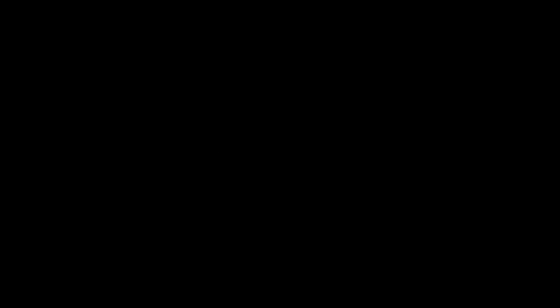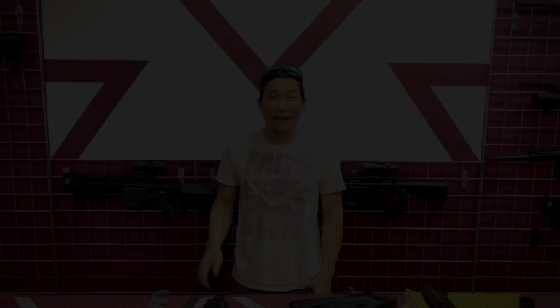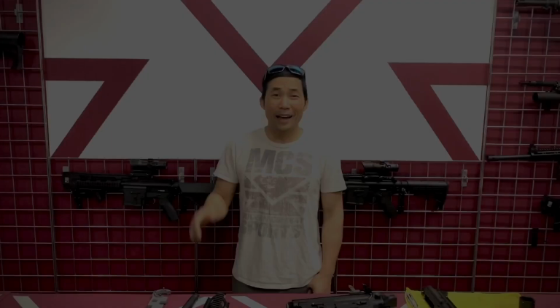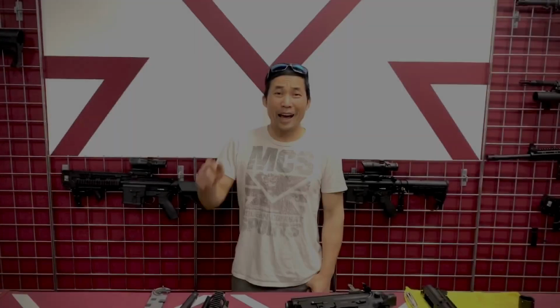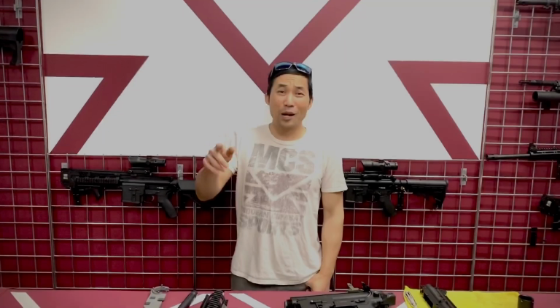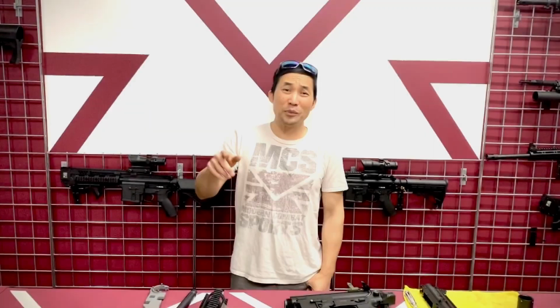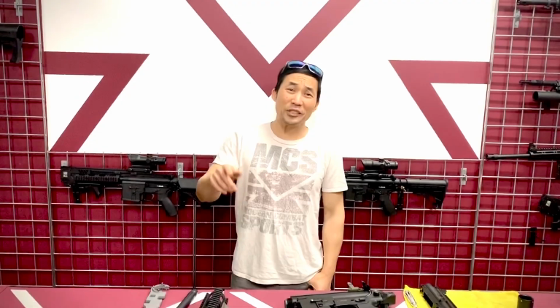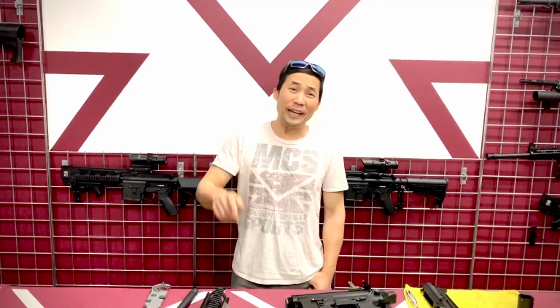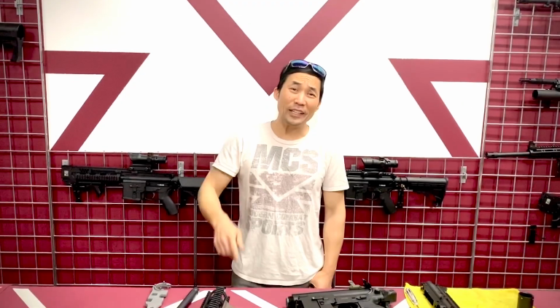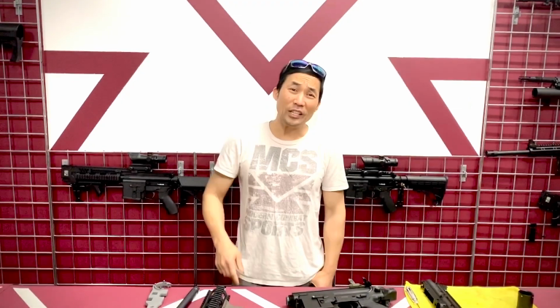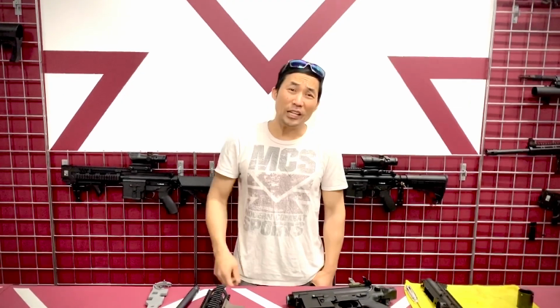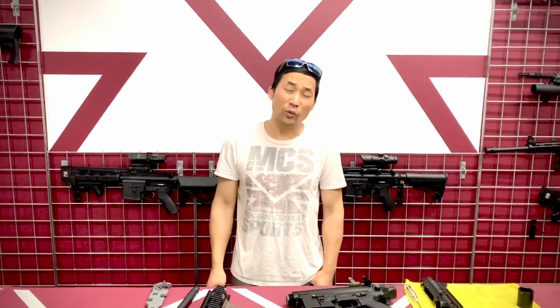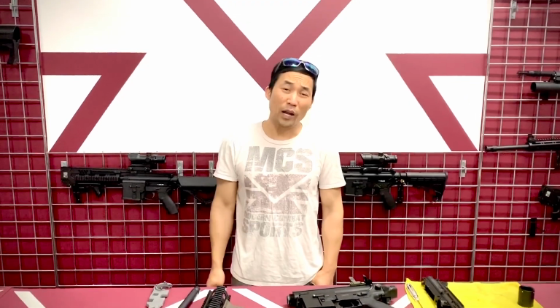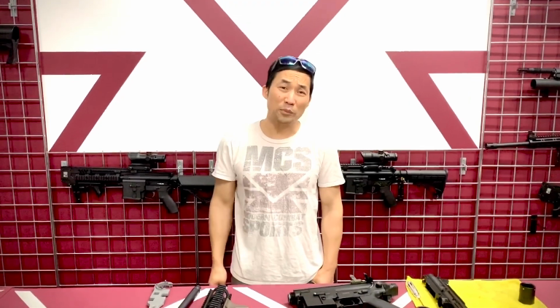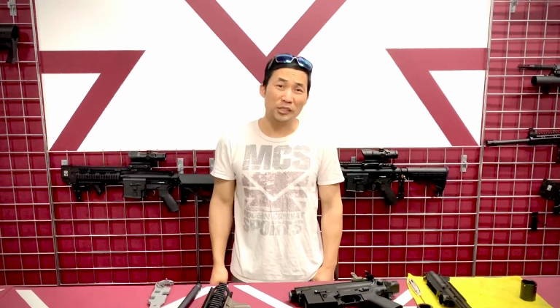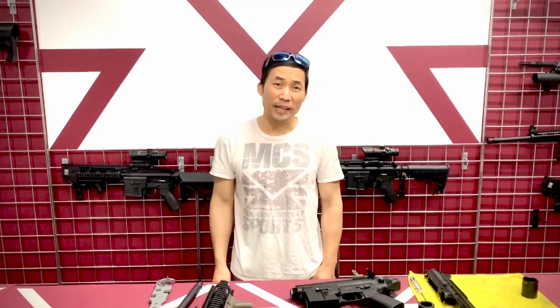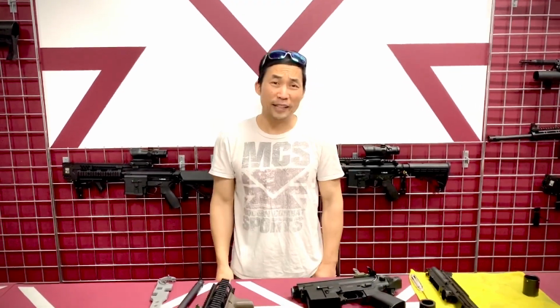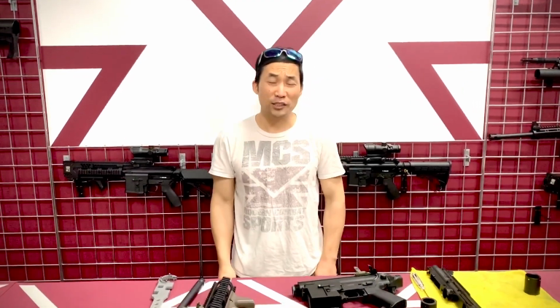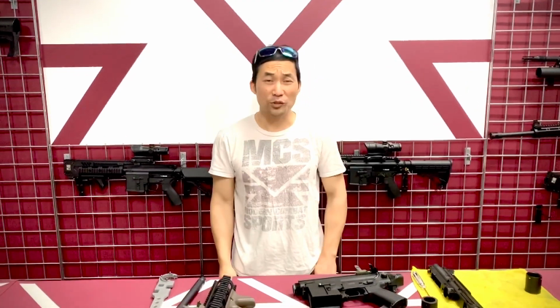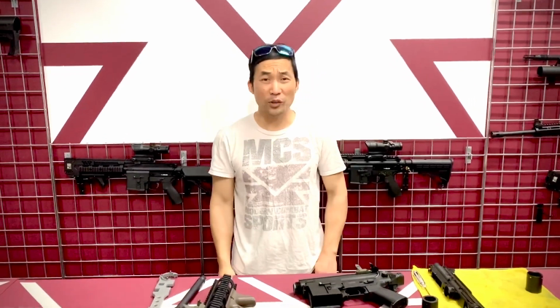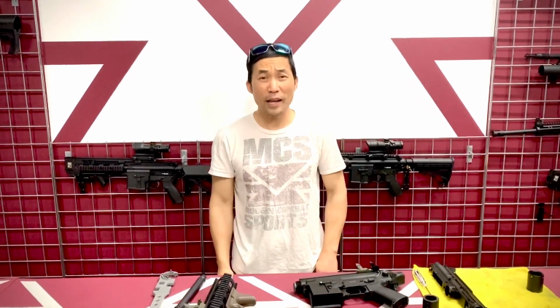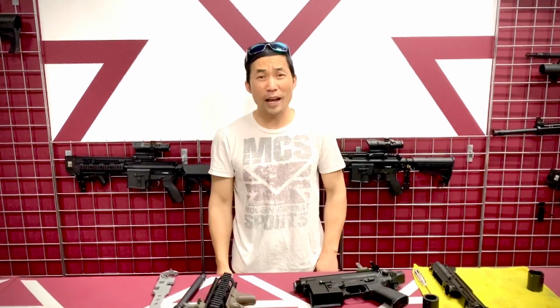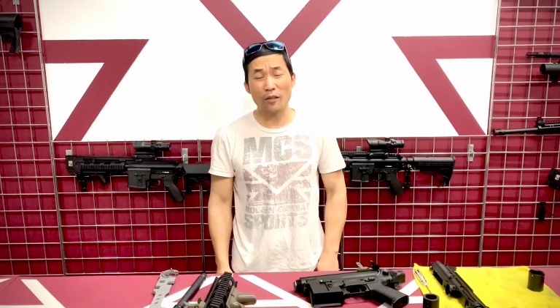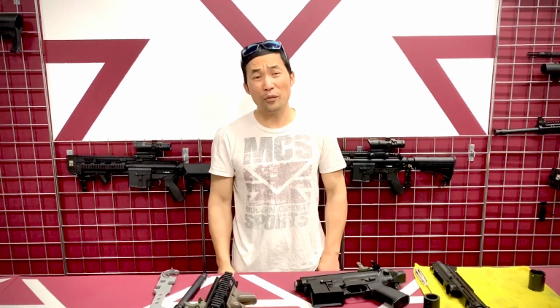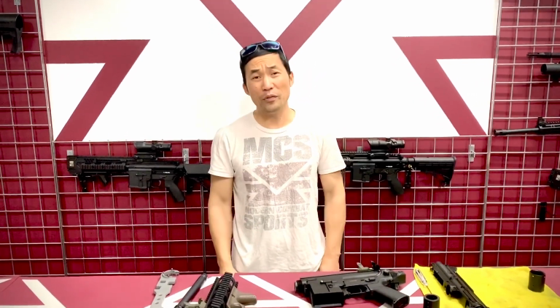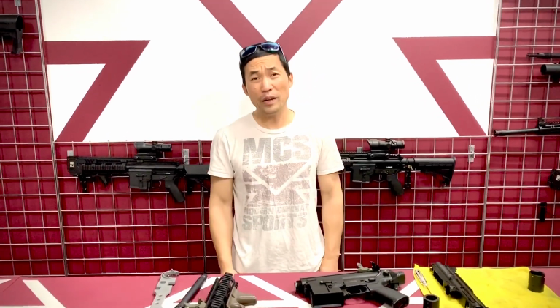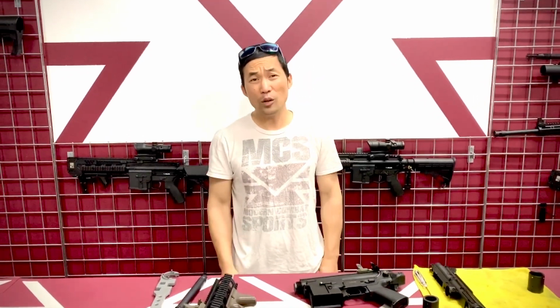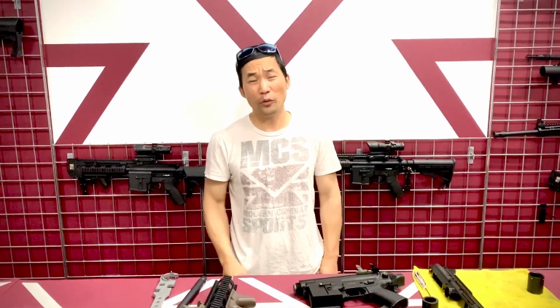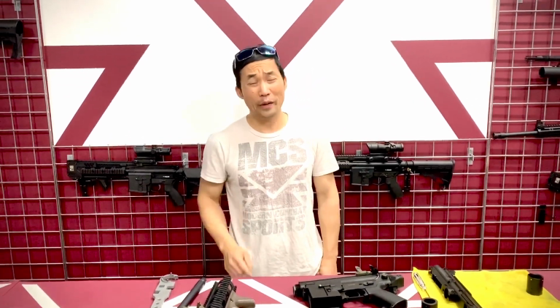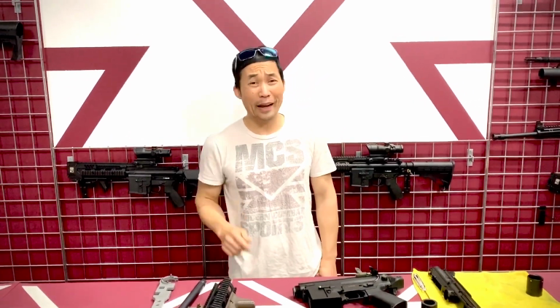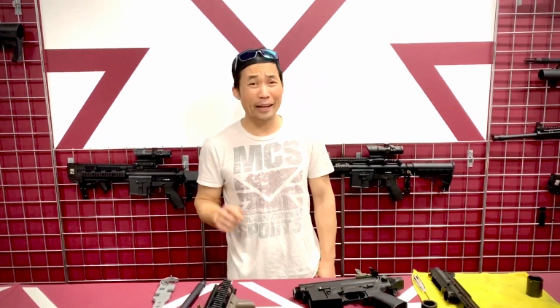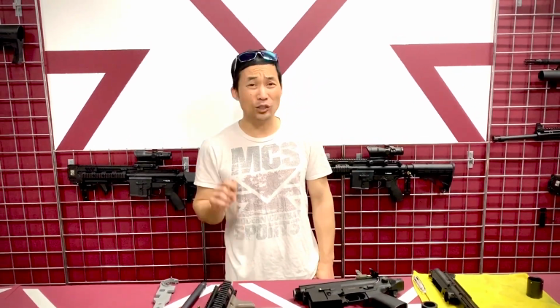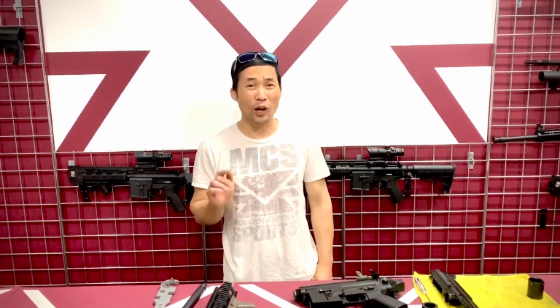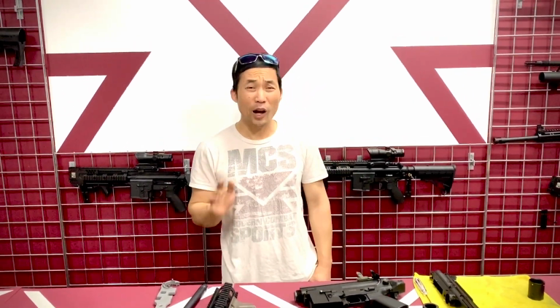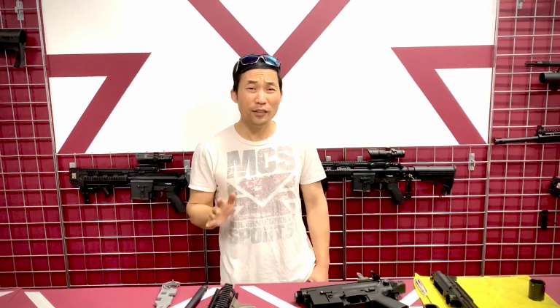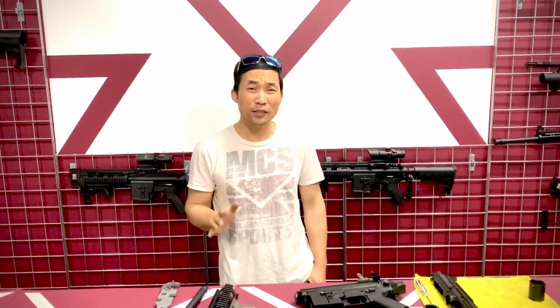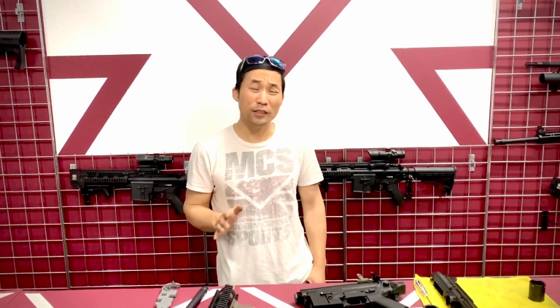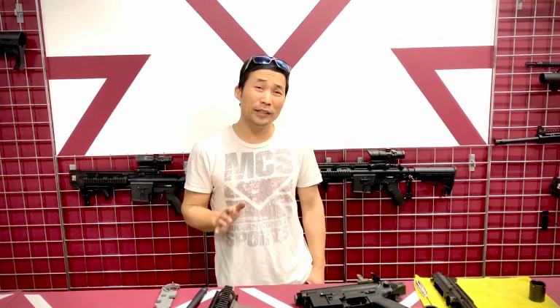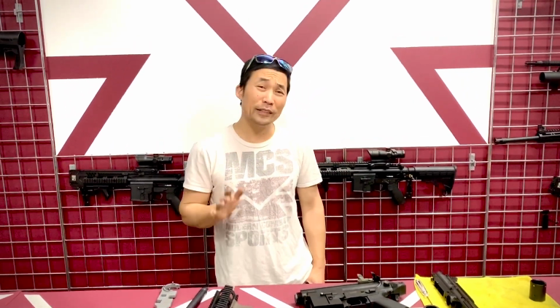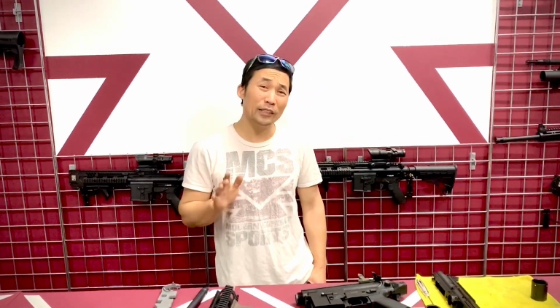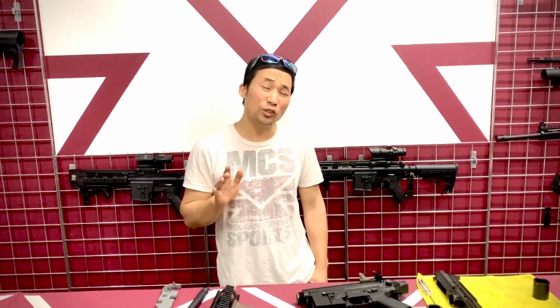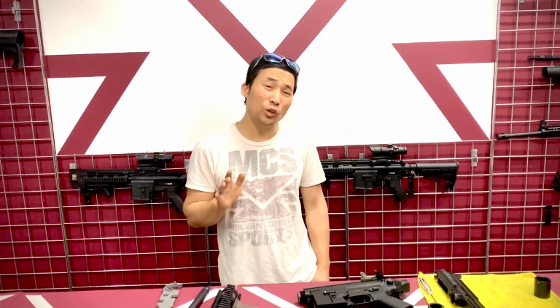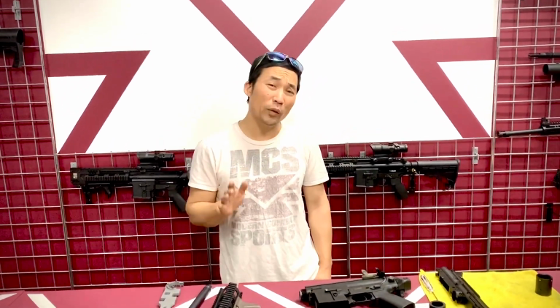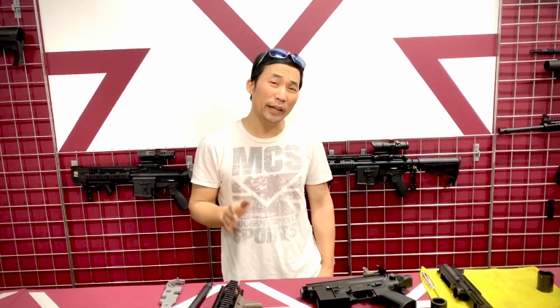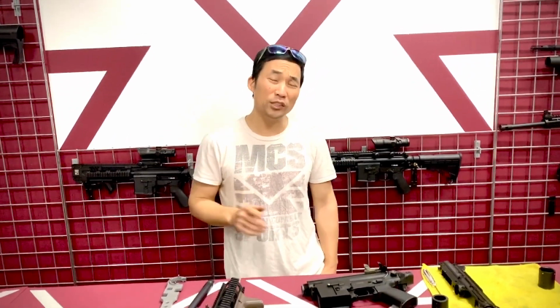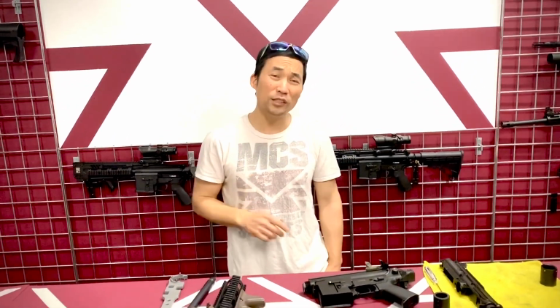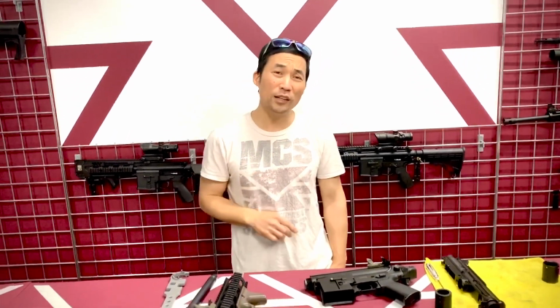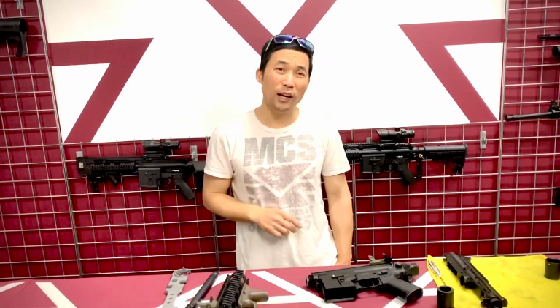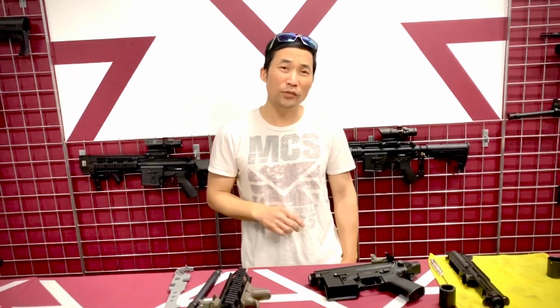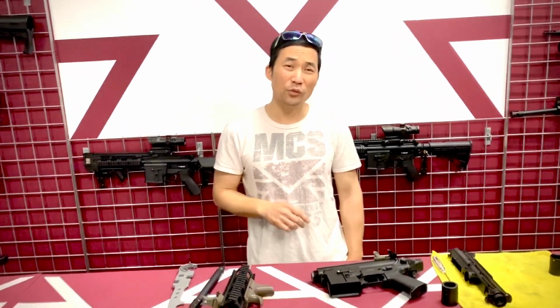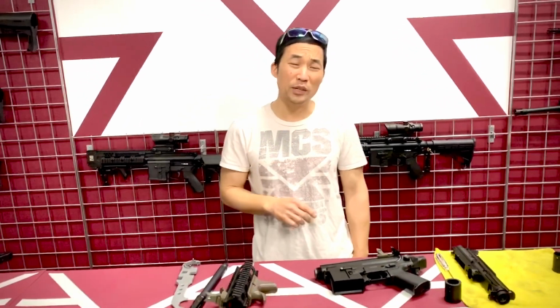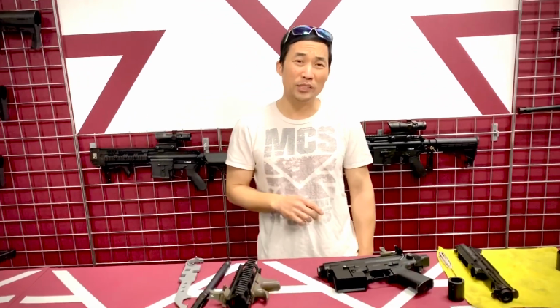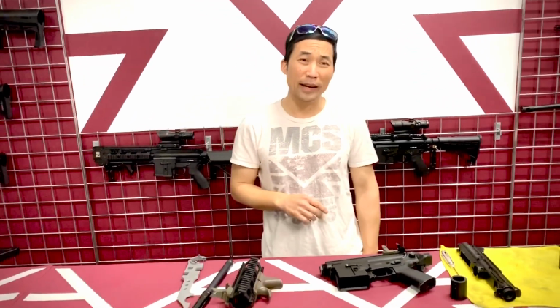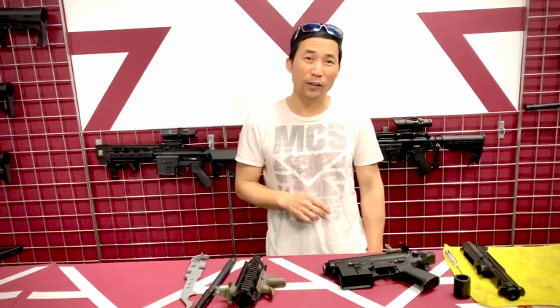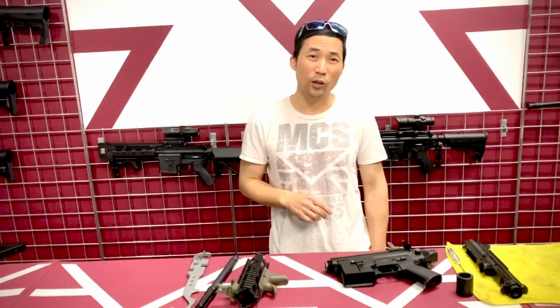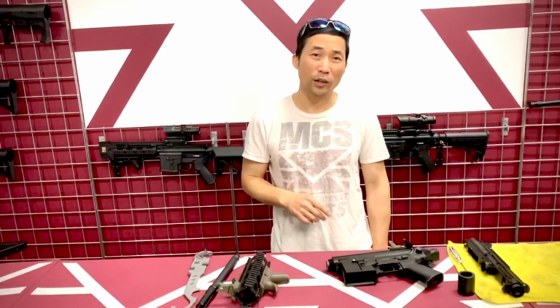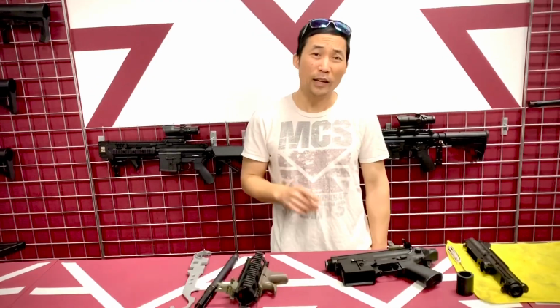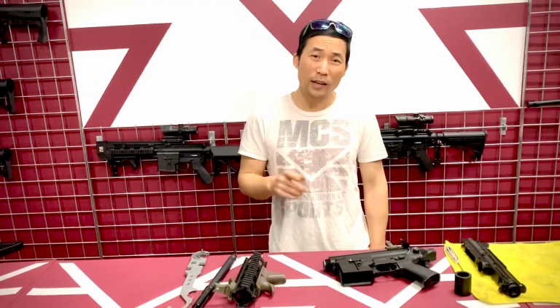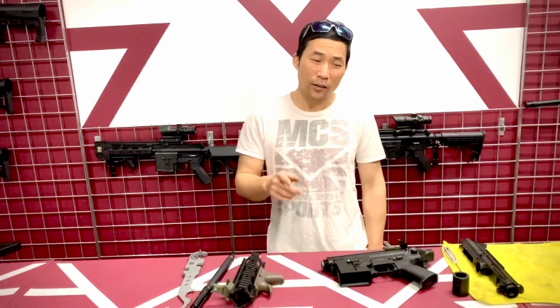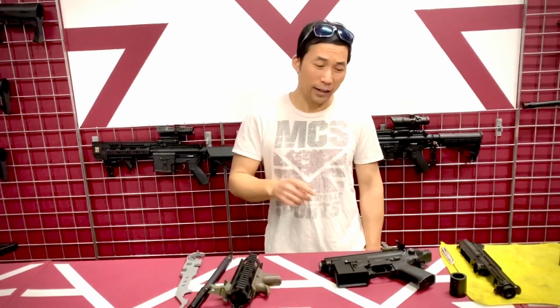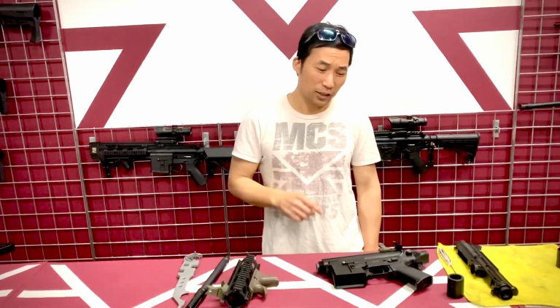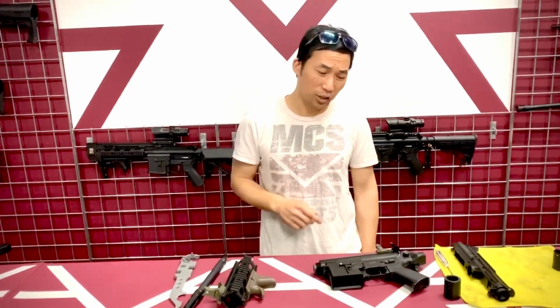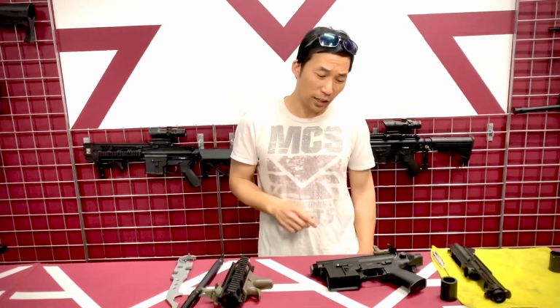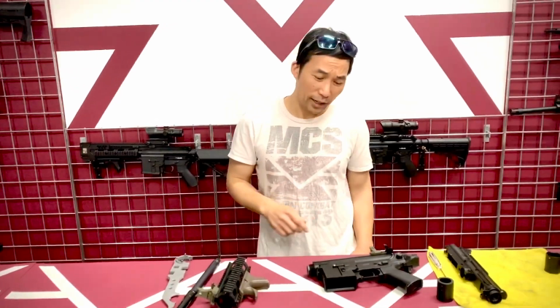Hi there, it's KT with MCS, and today I have a video for you guys on the installation of the wrist handguard. All right, let's check it out.